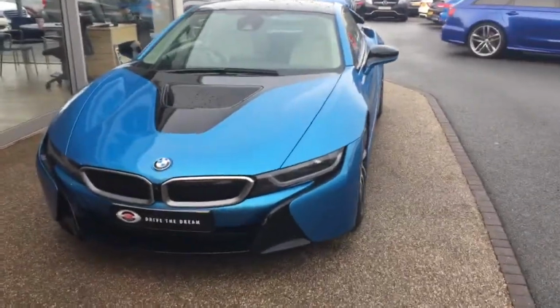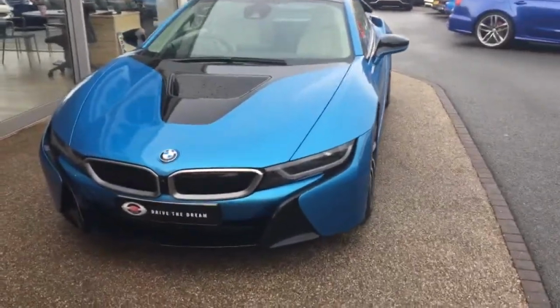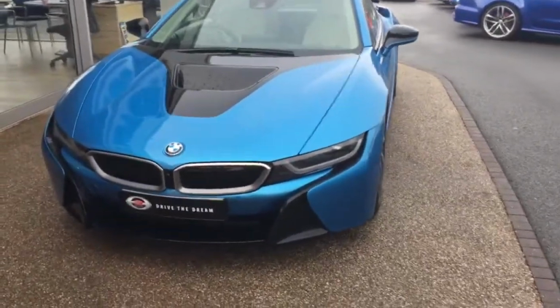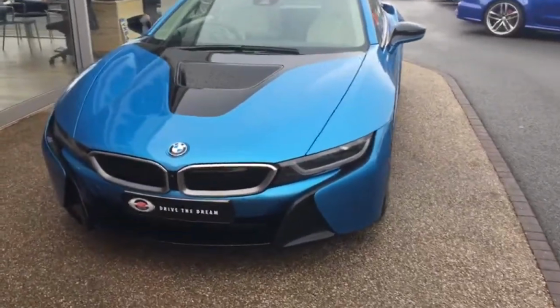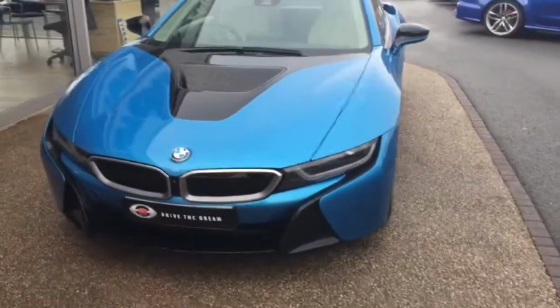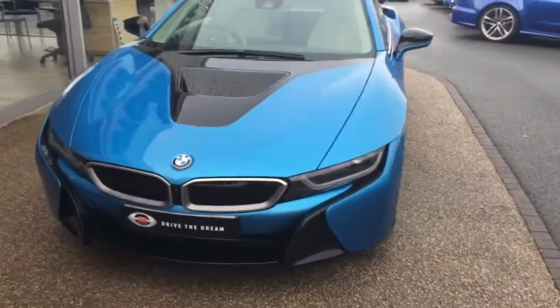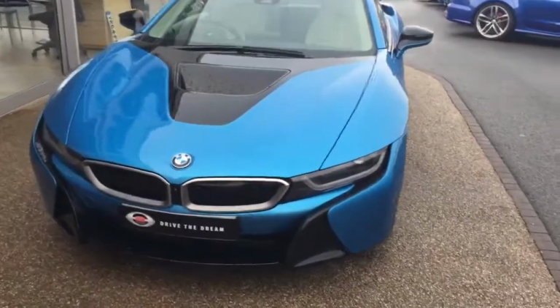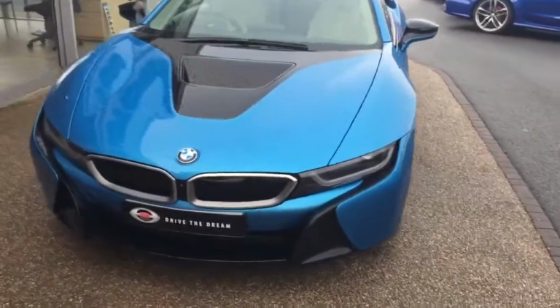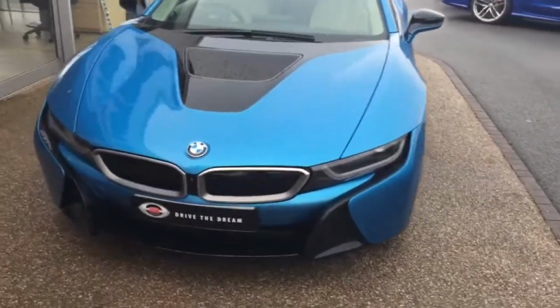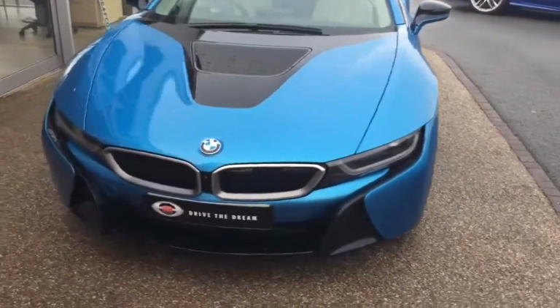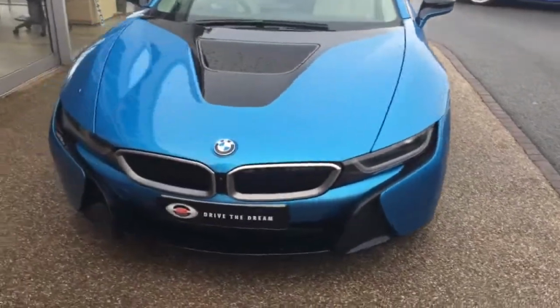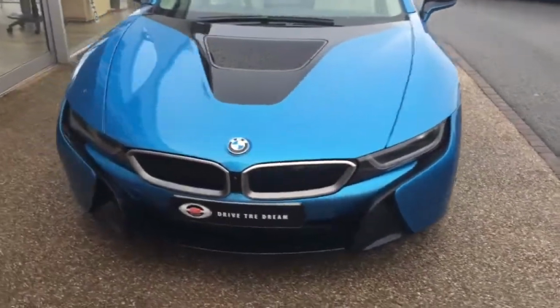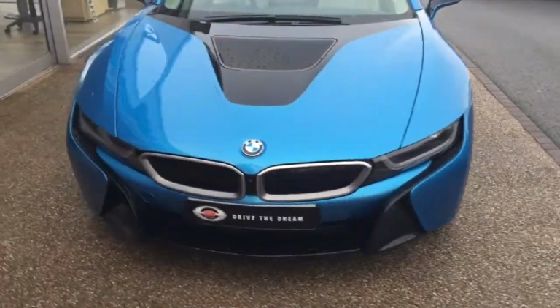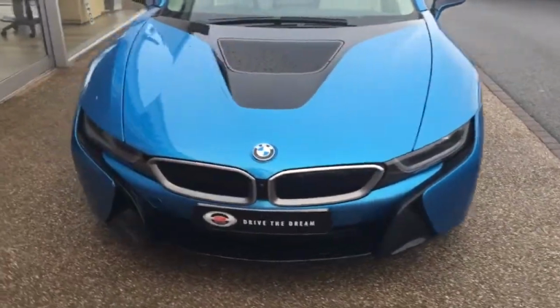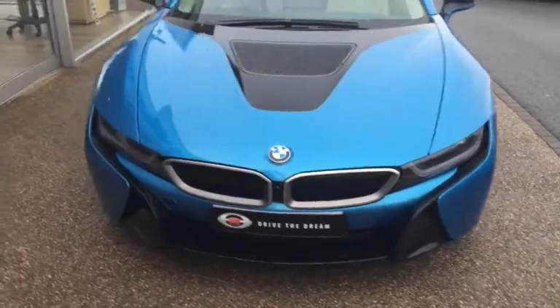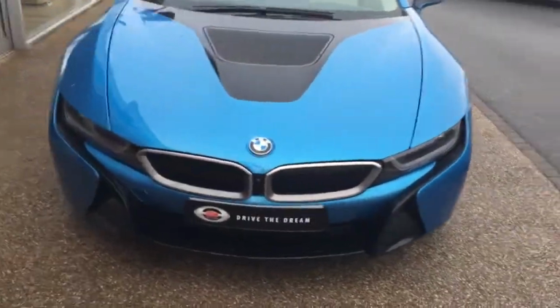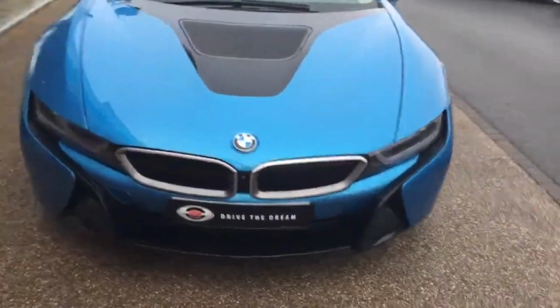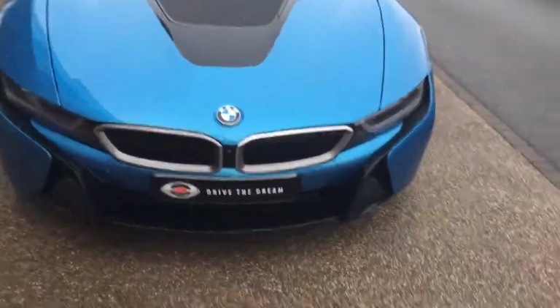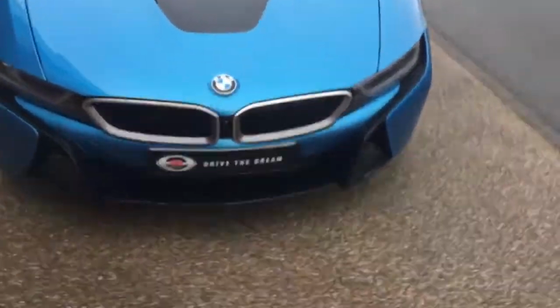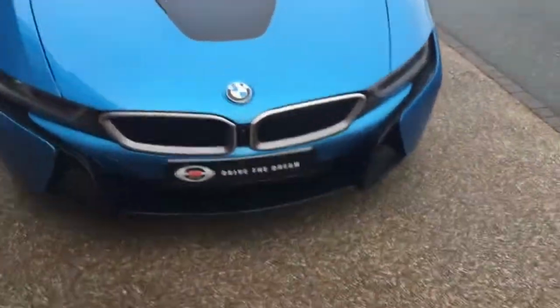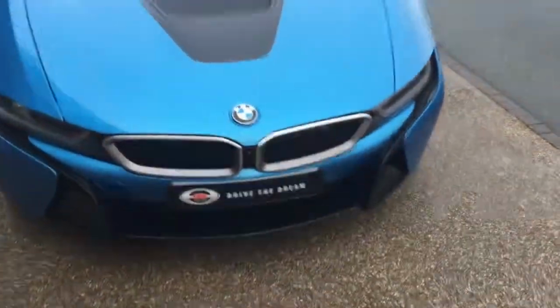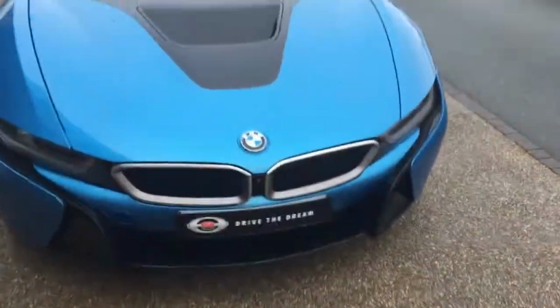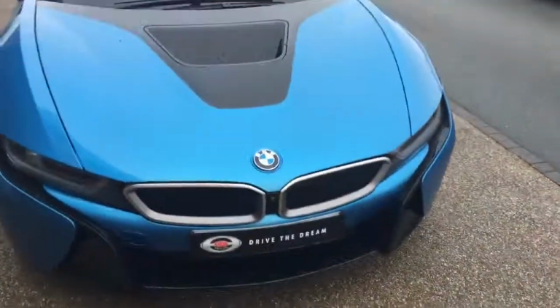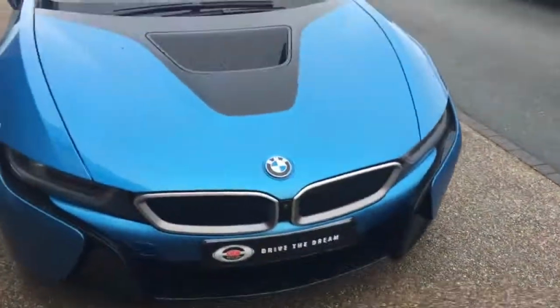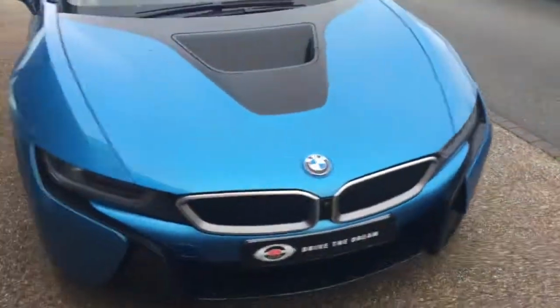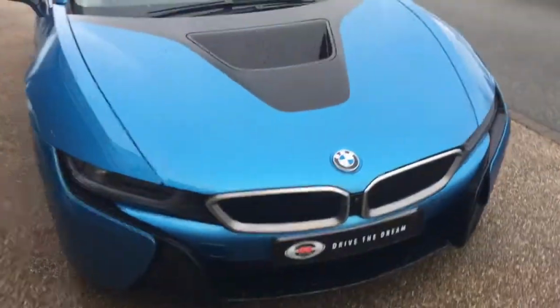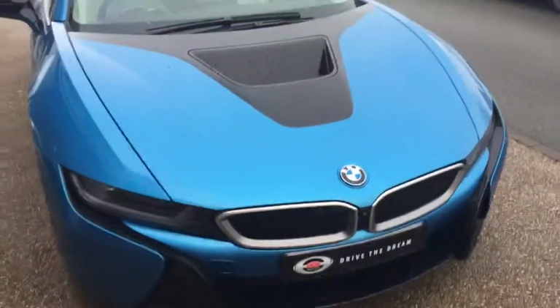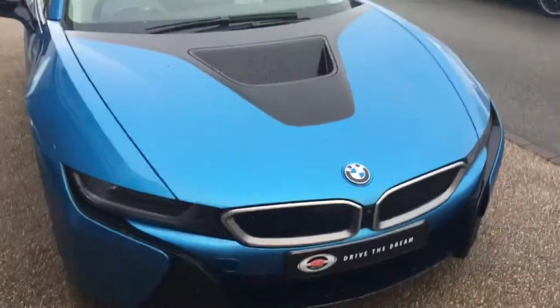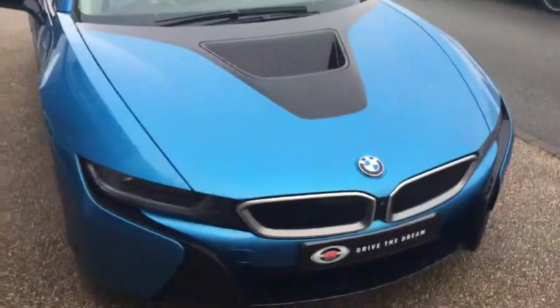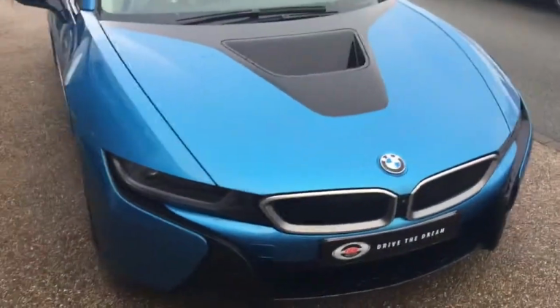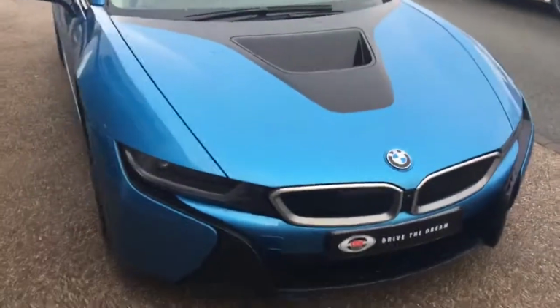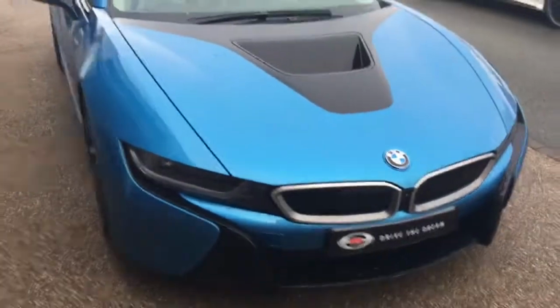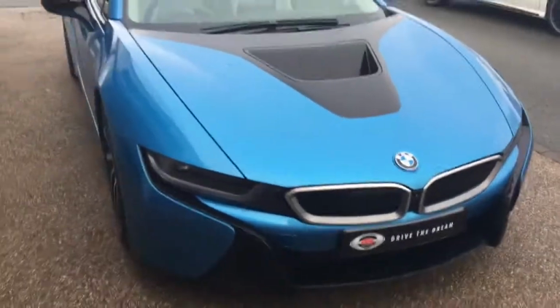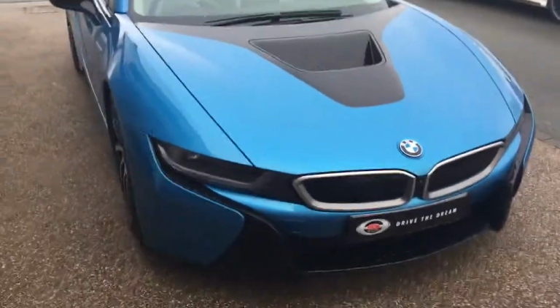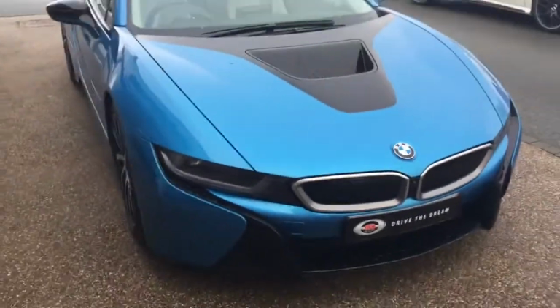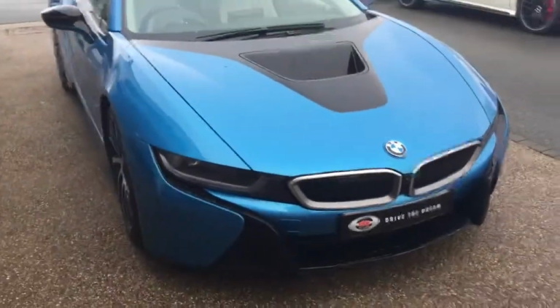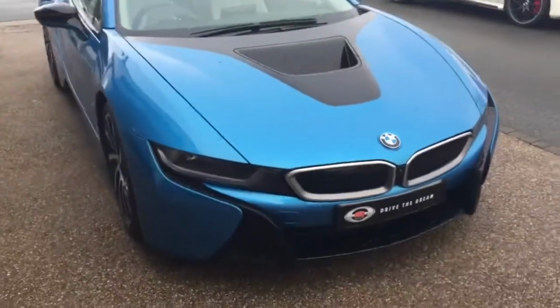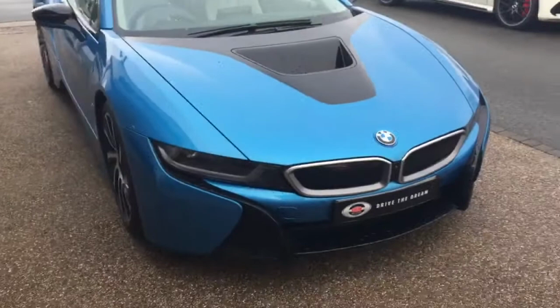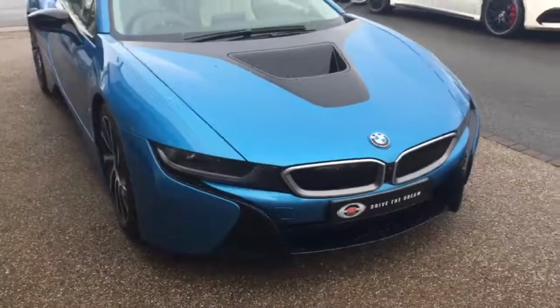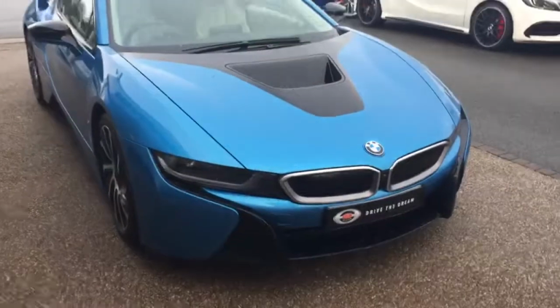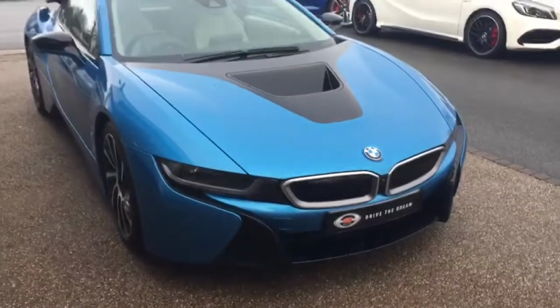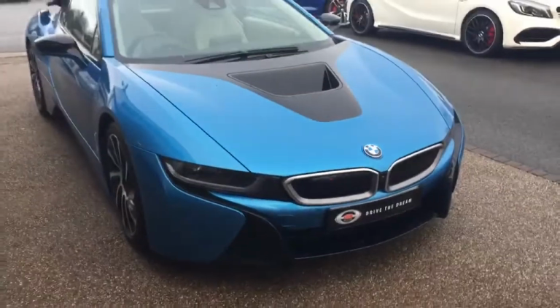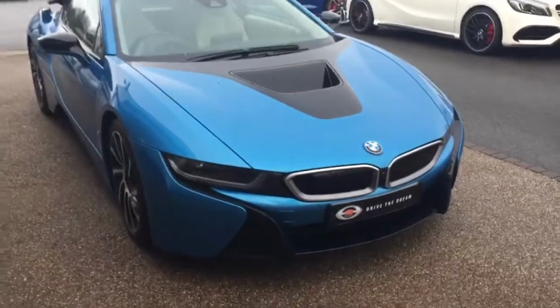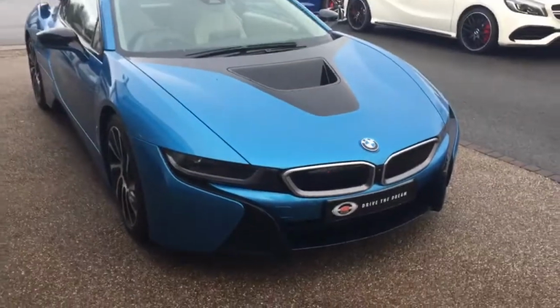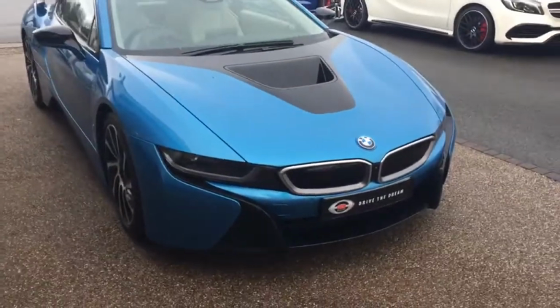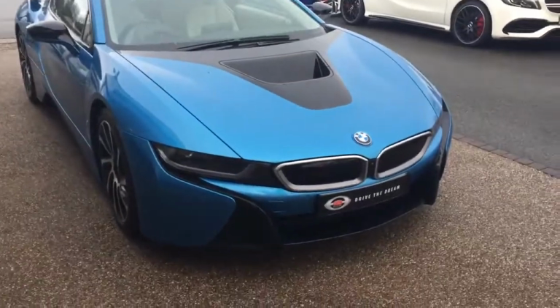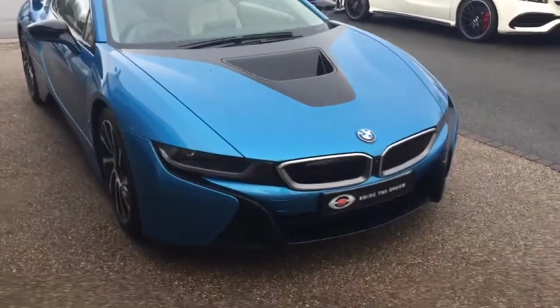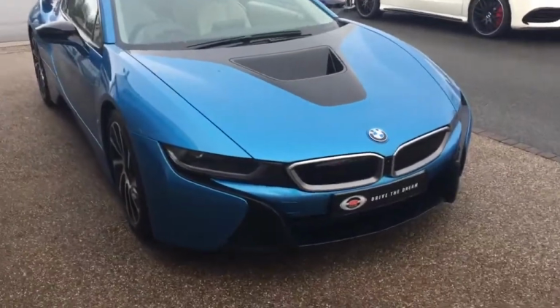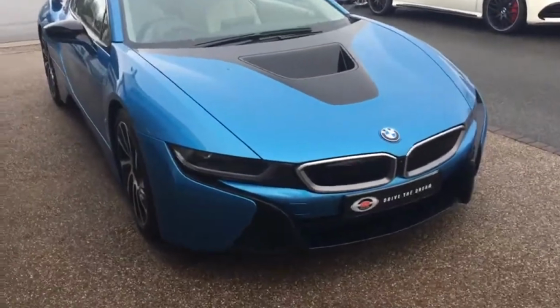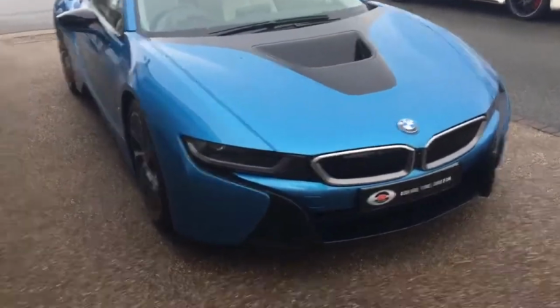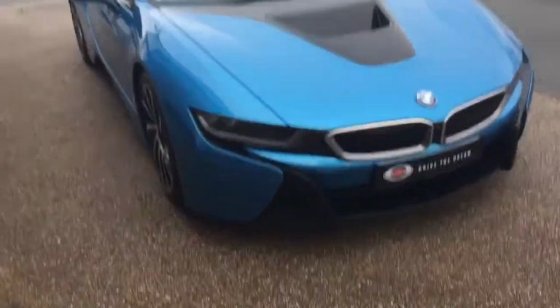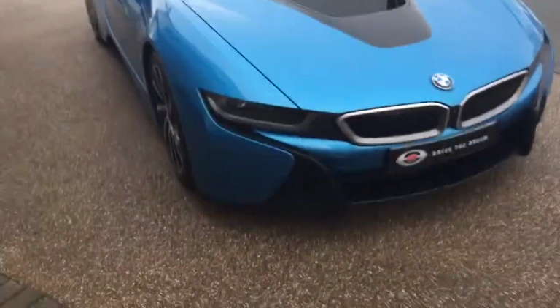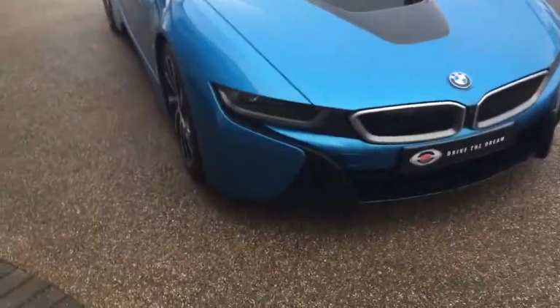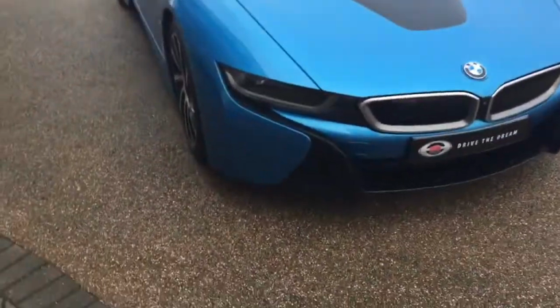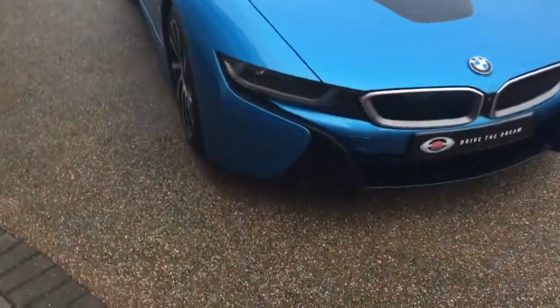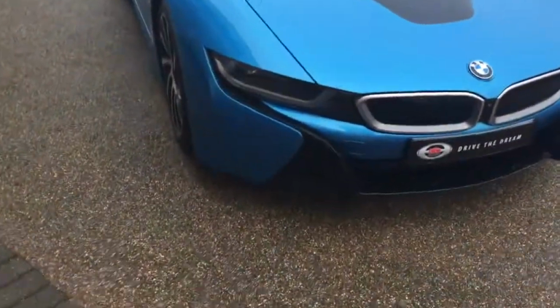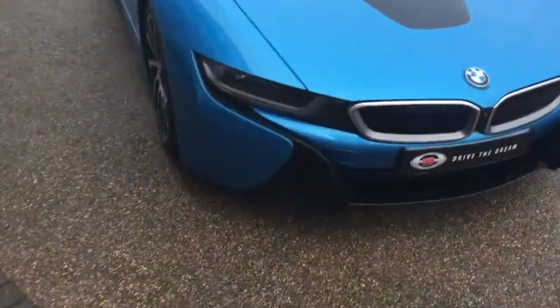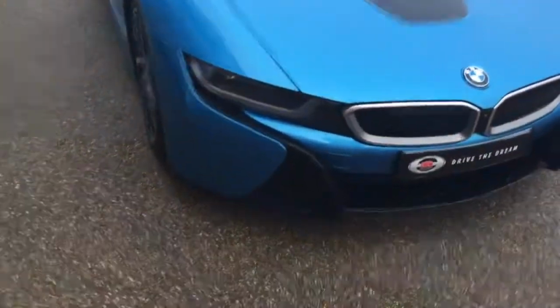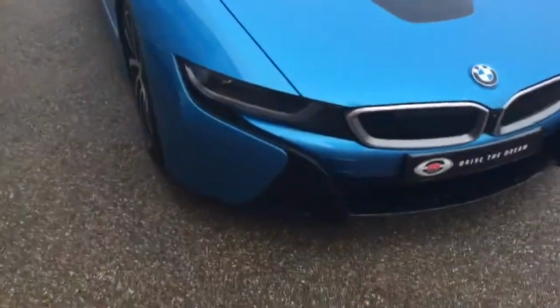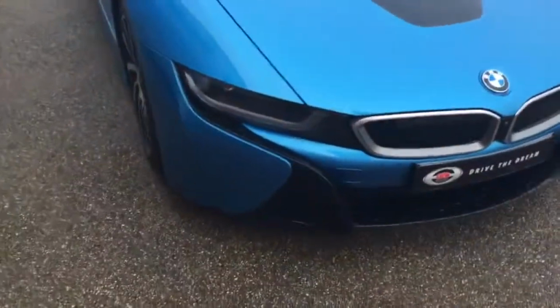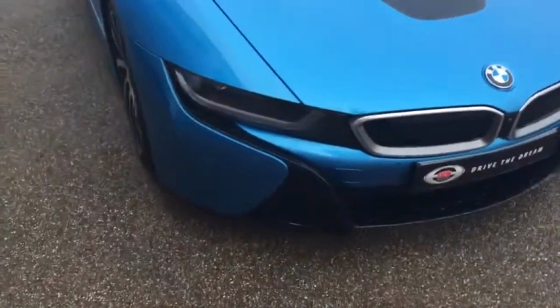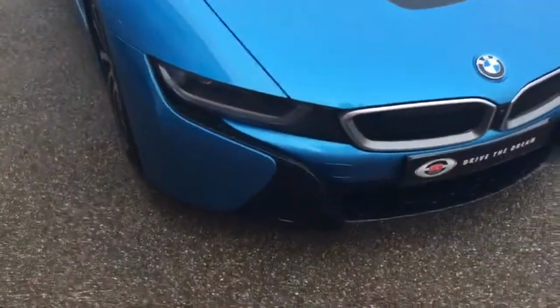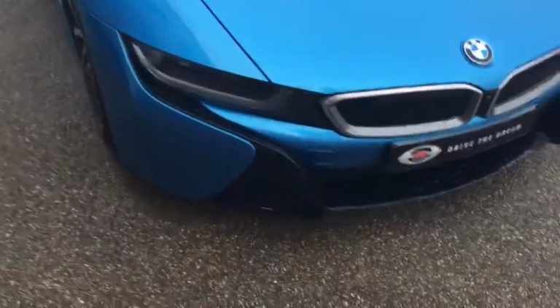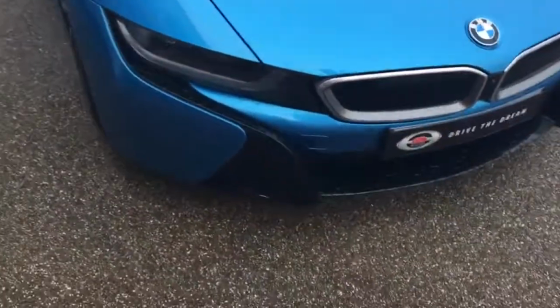Hi there and thank you for your enquiry here at GC Motors on the BMW i8. I'm just going to give you a quick tour around the car.